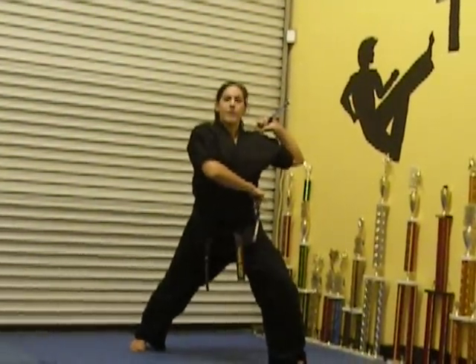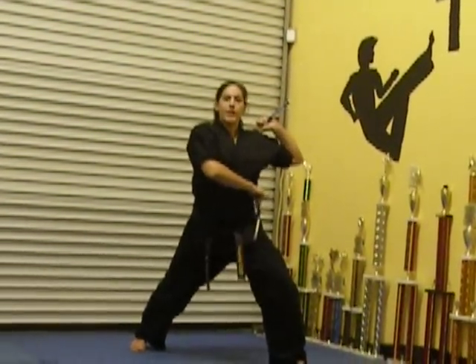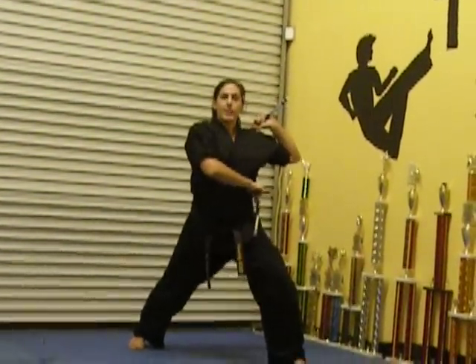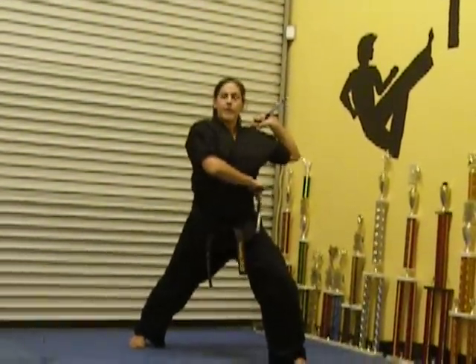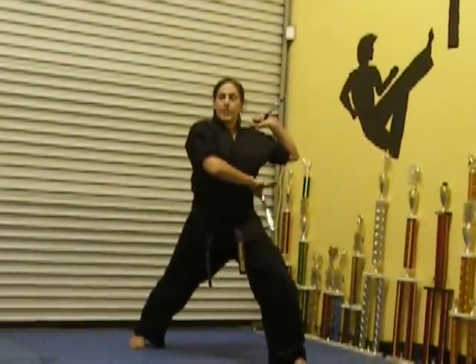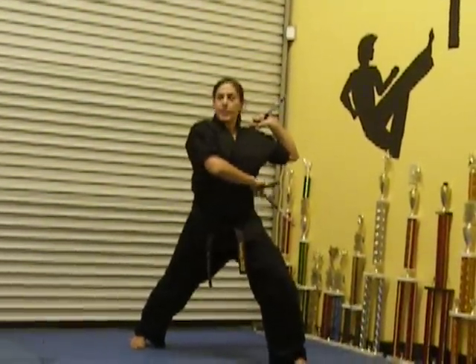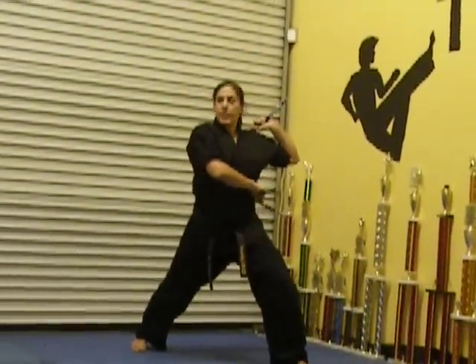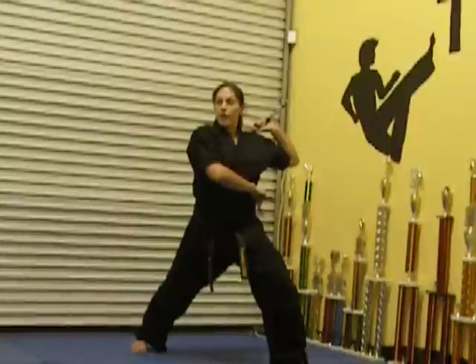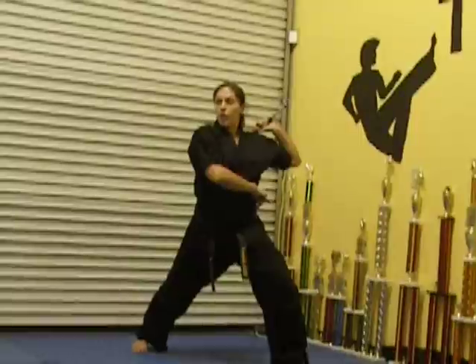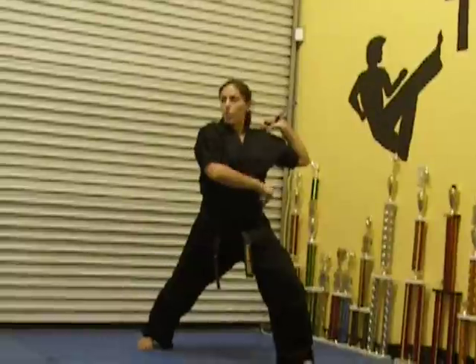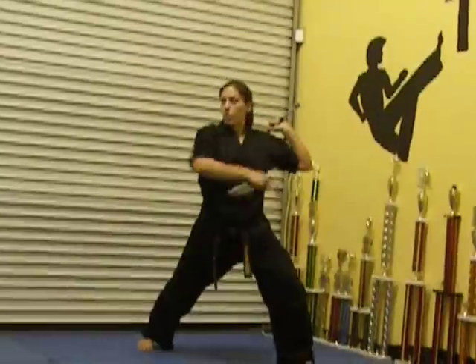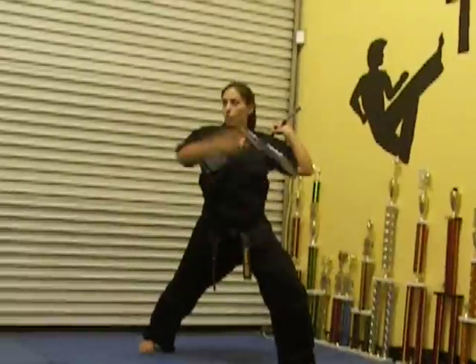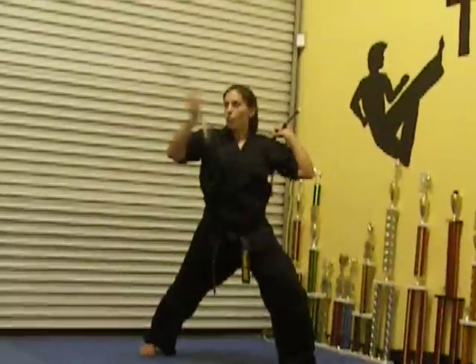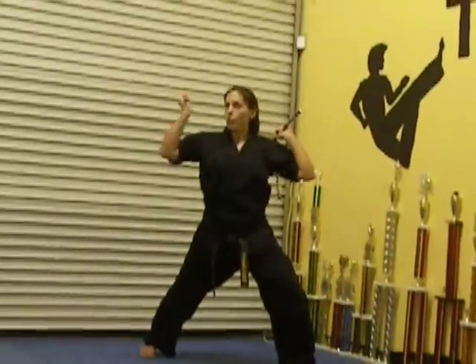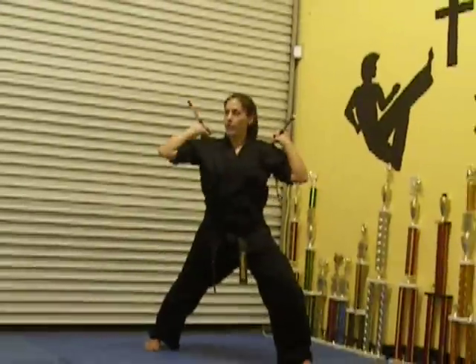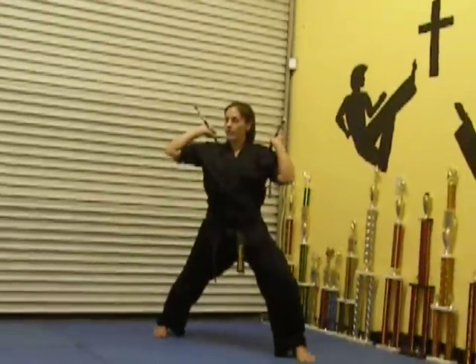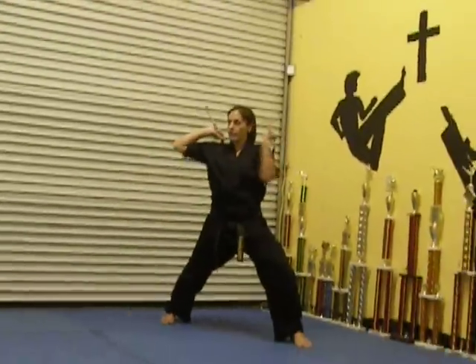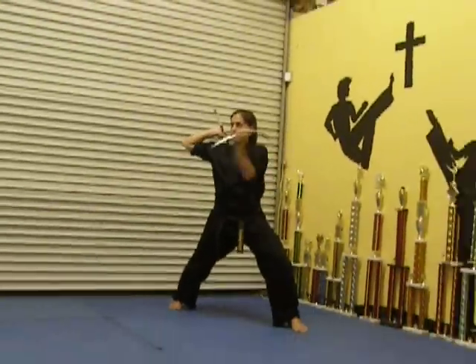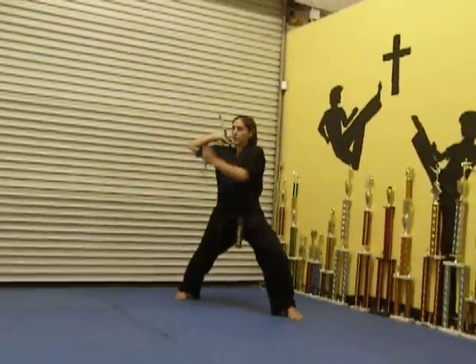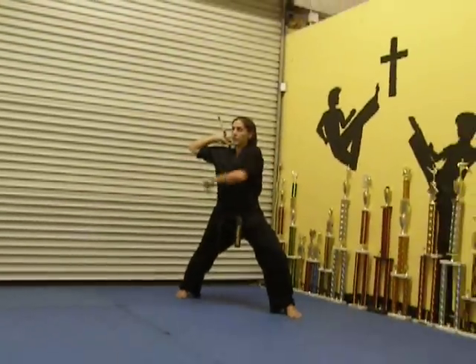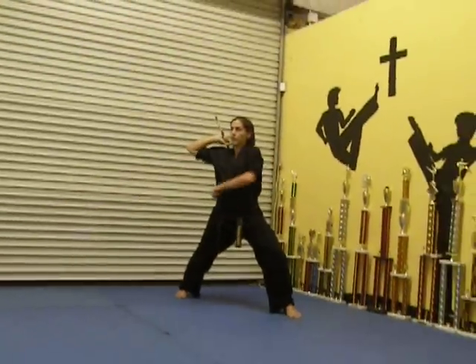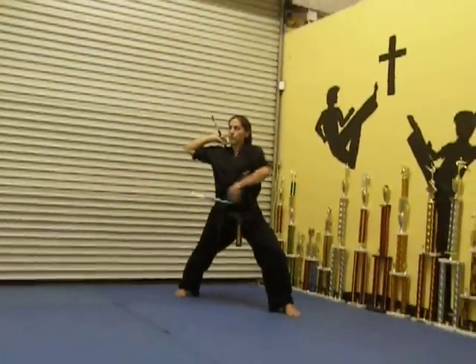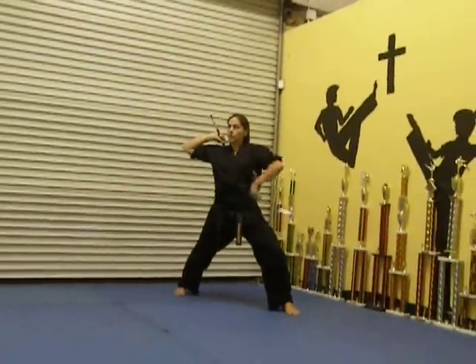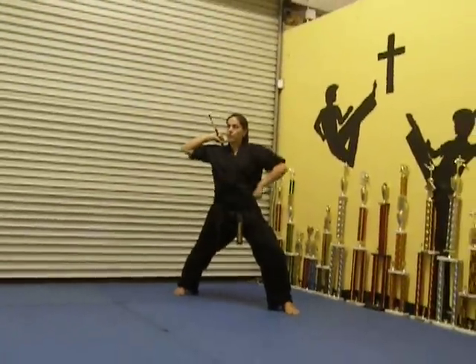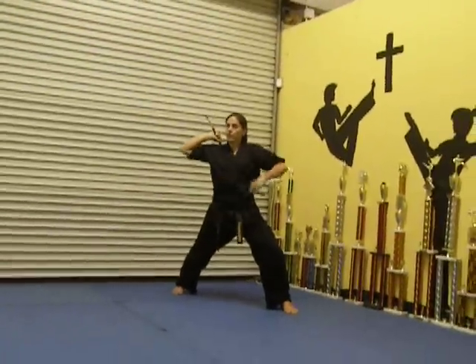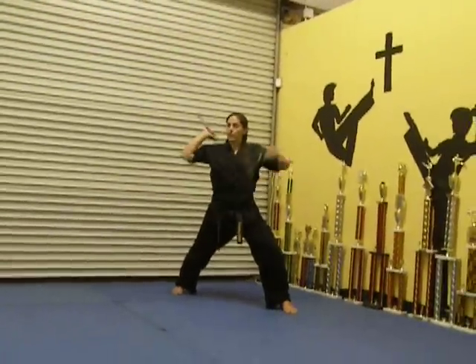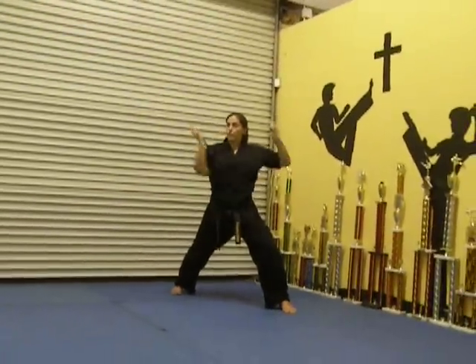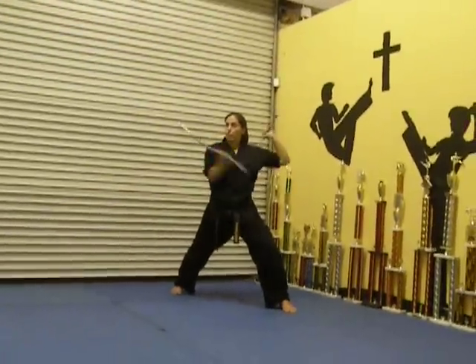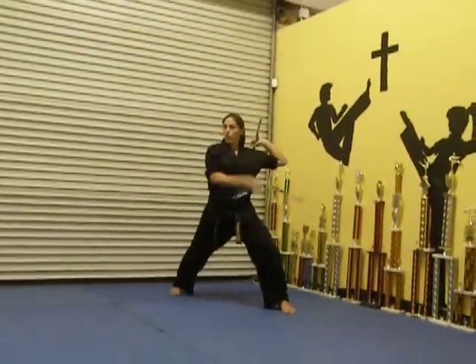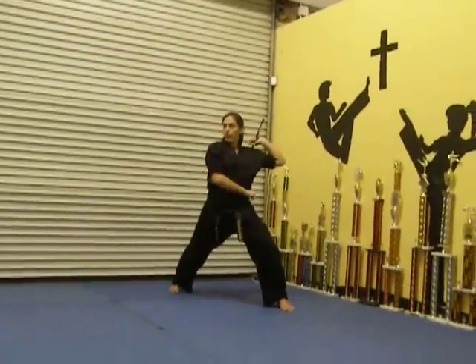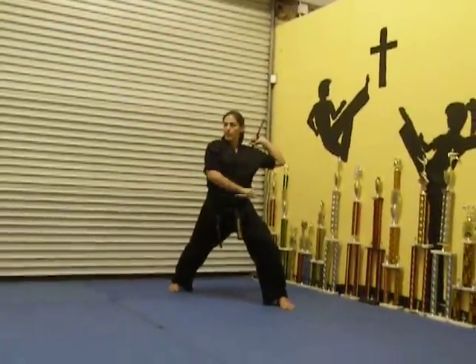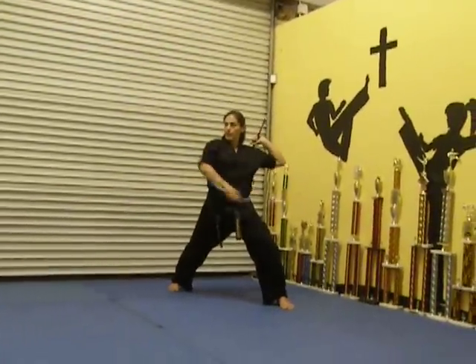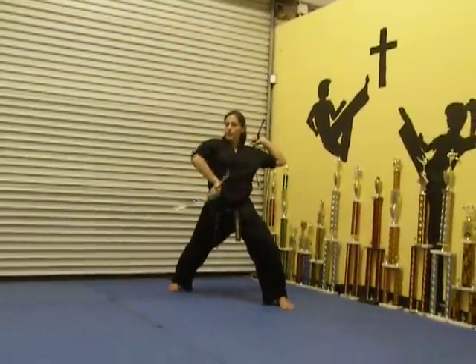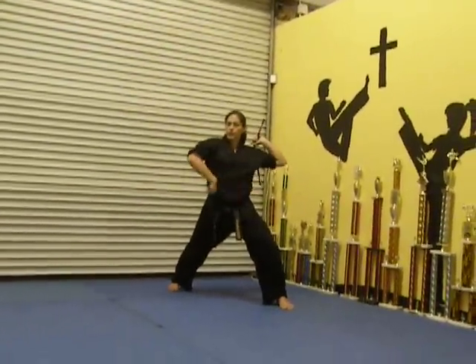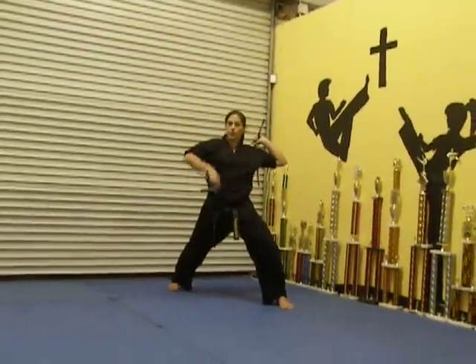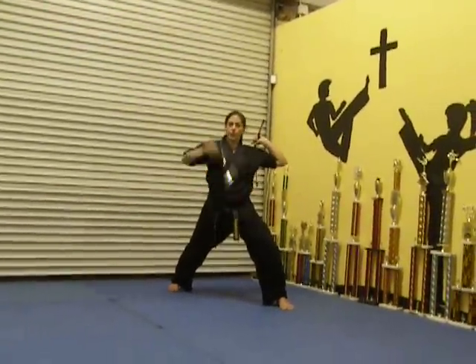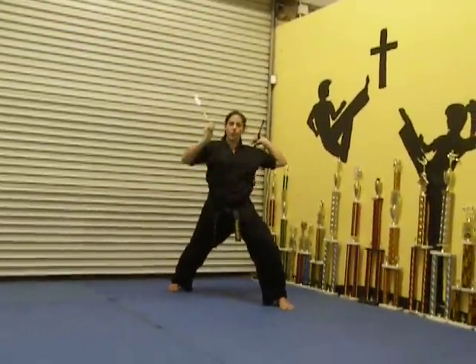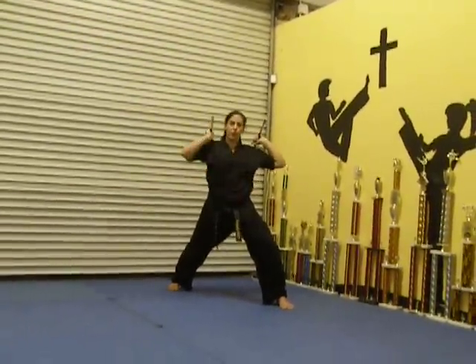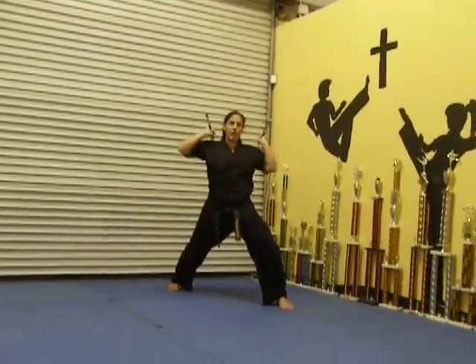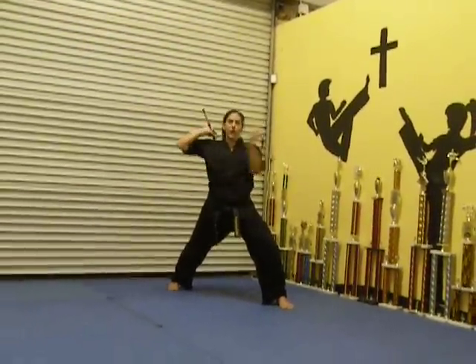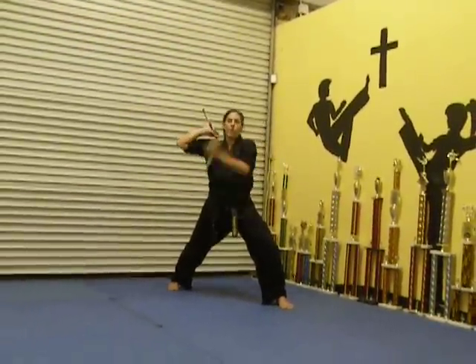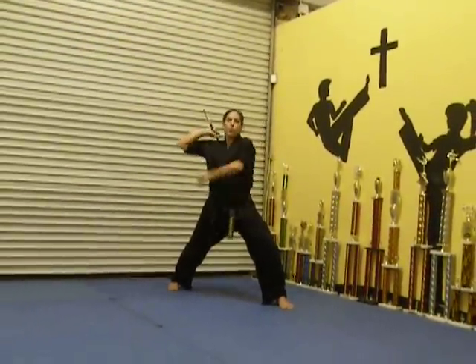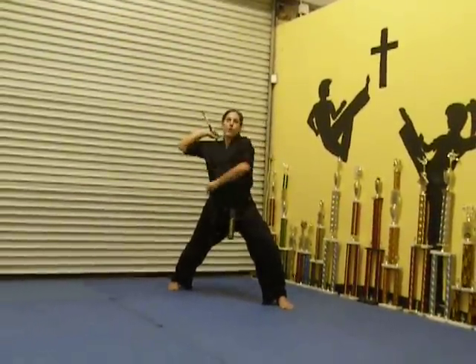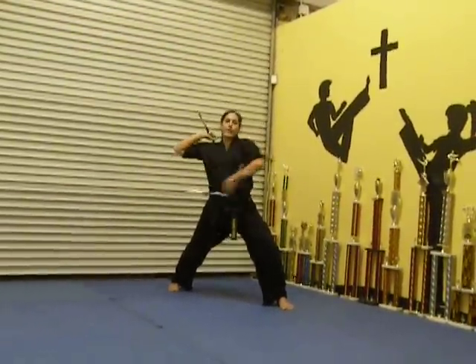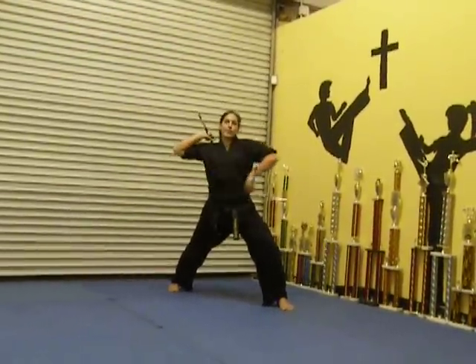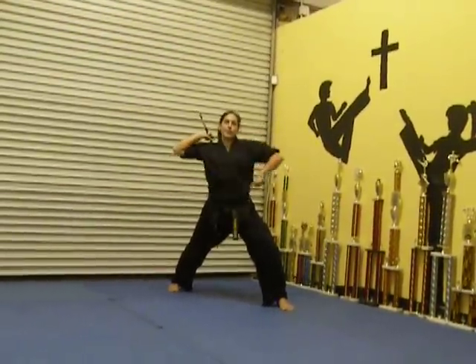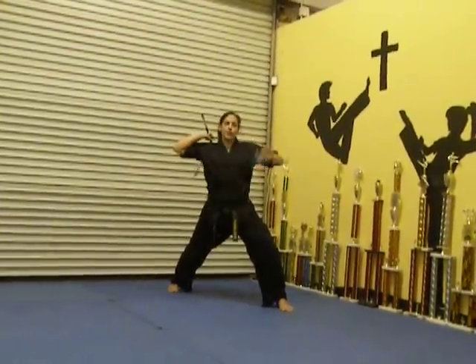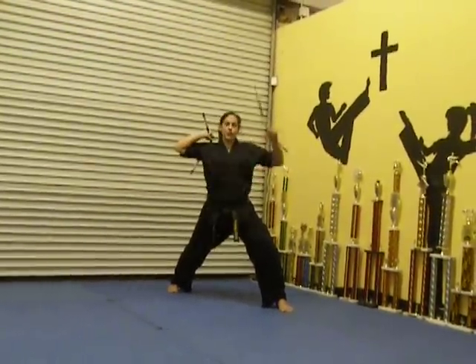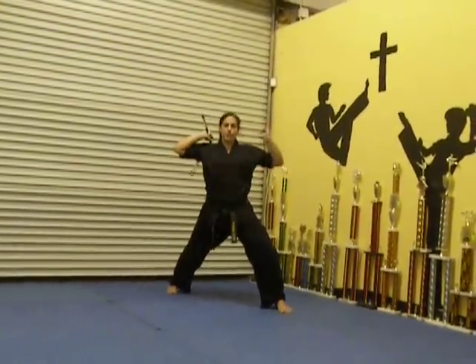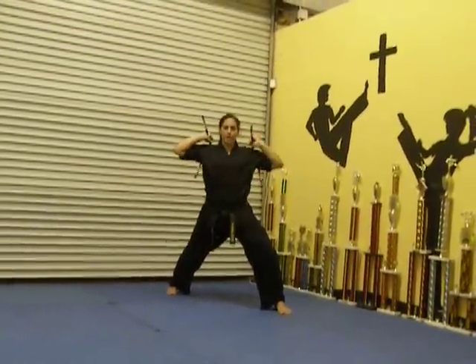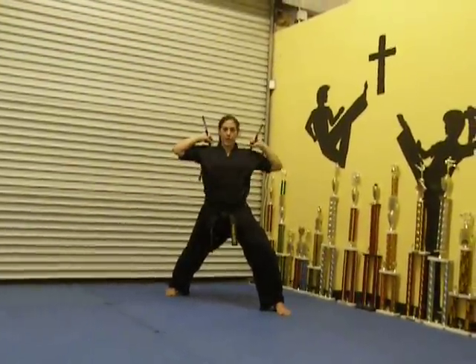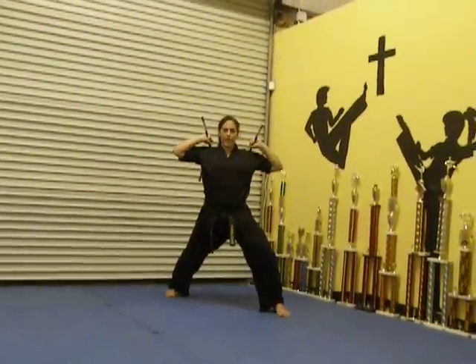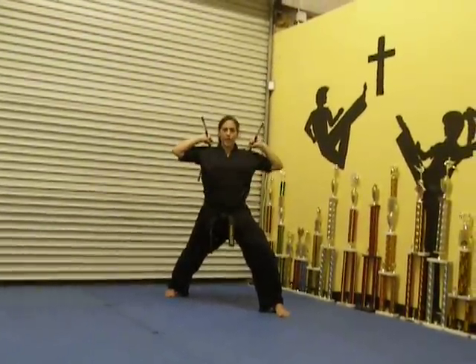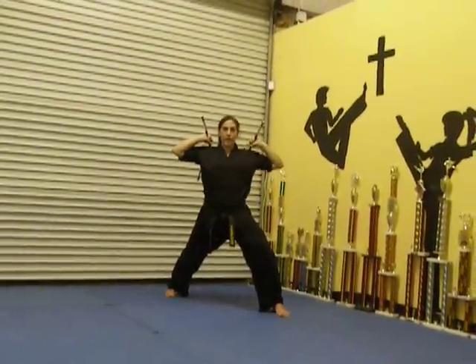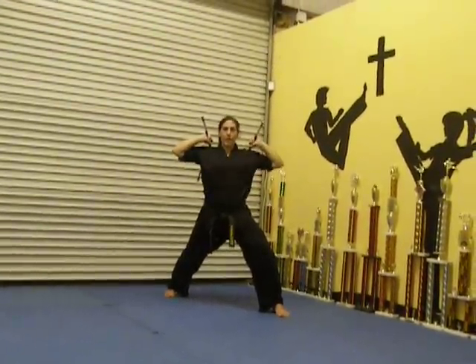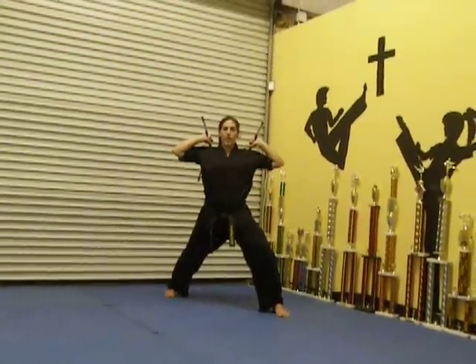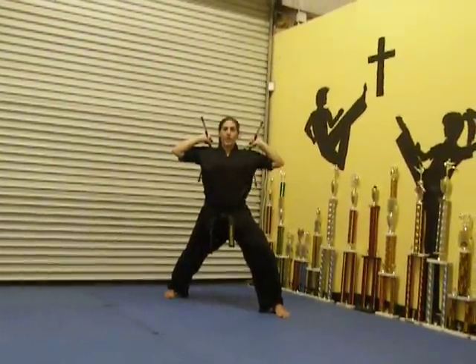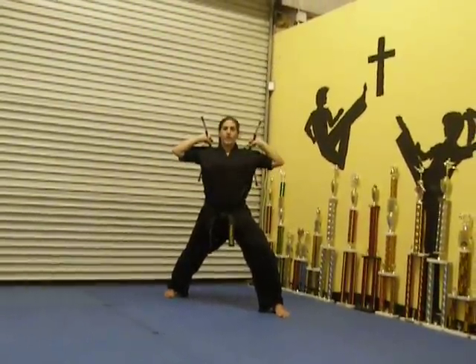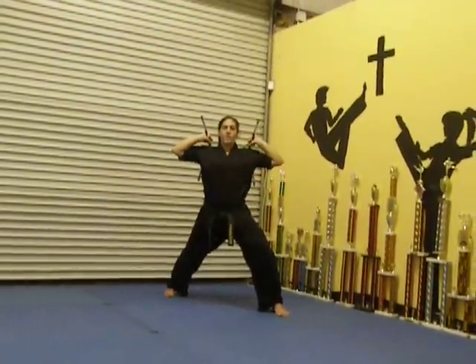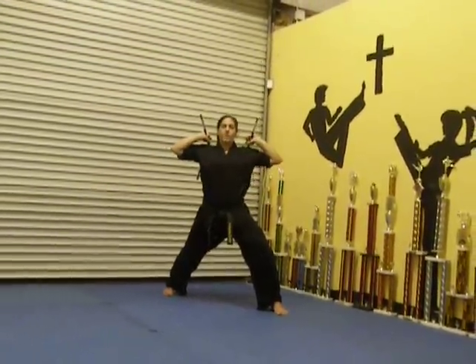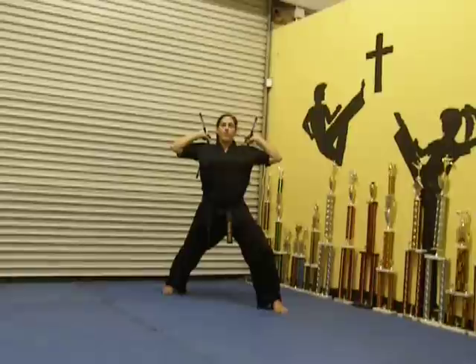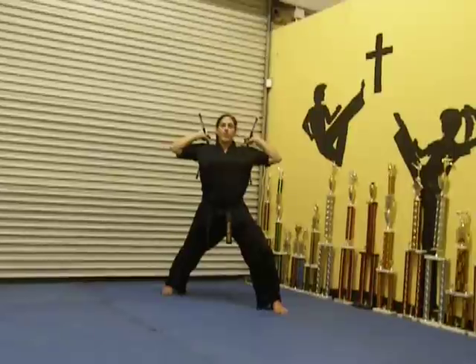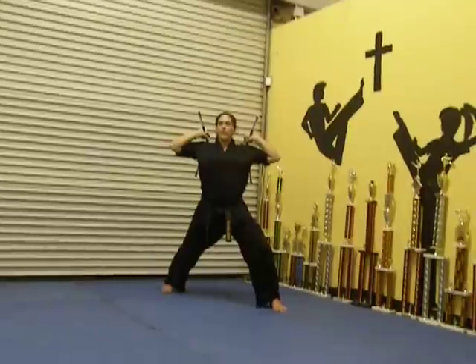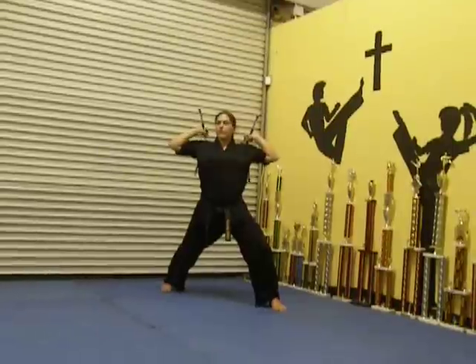From here, you're going to go one, two, three — one, two, three — one, two, three.